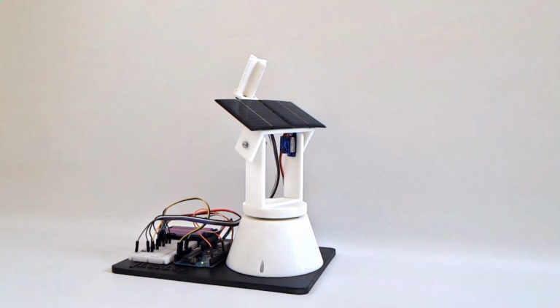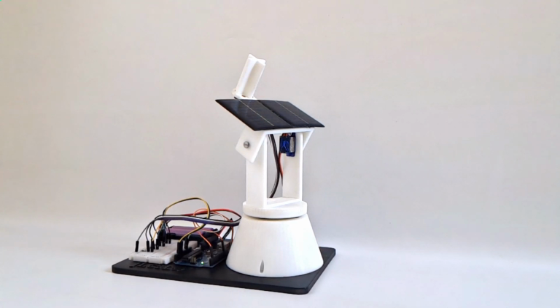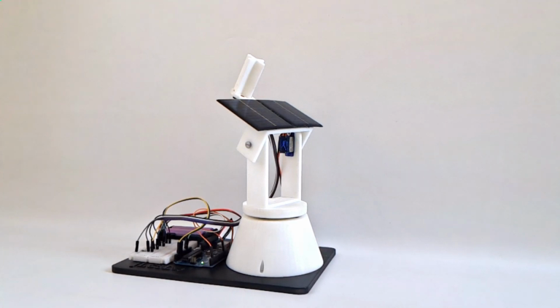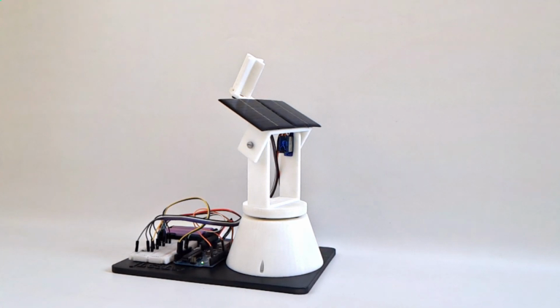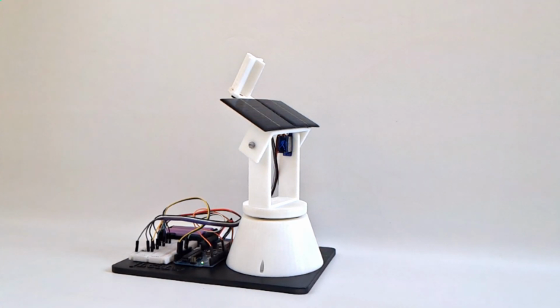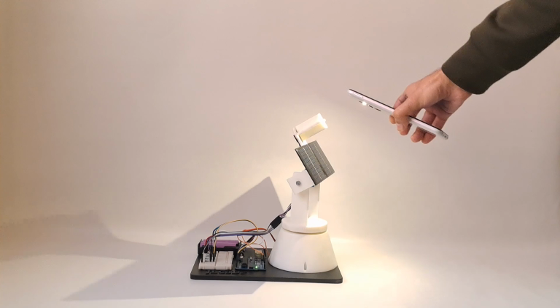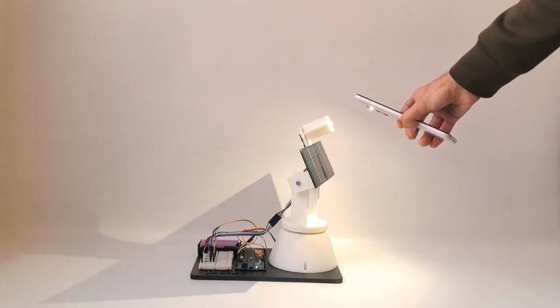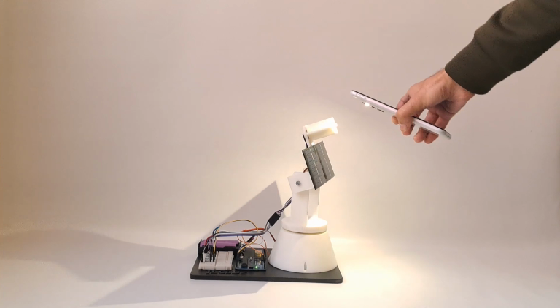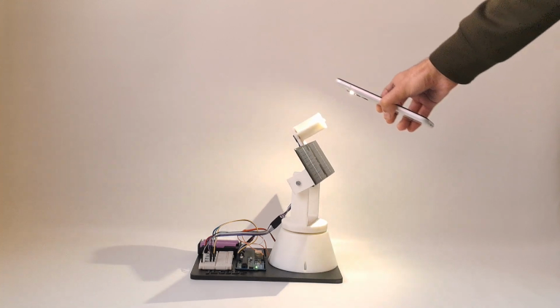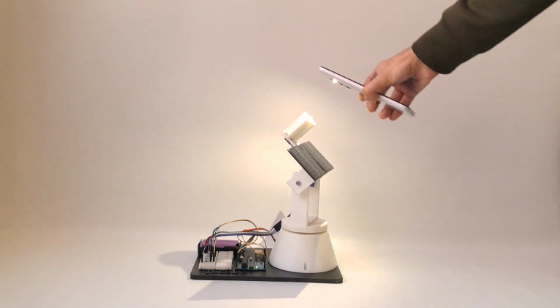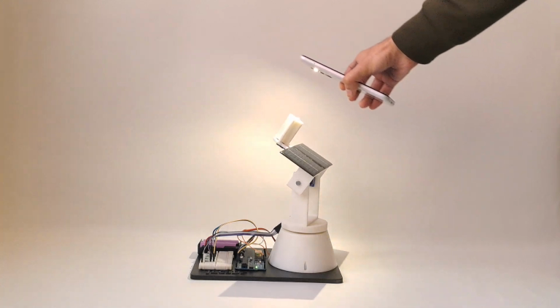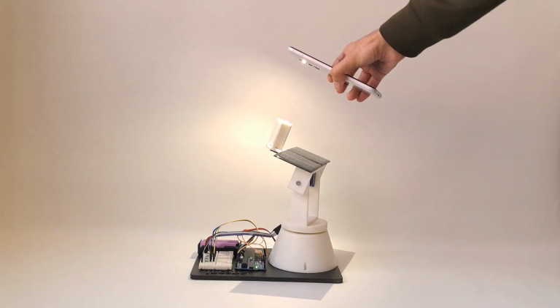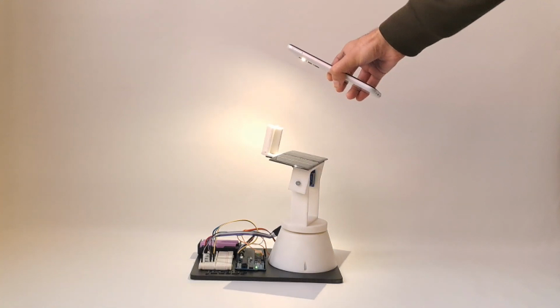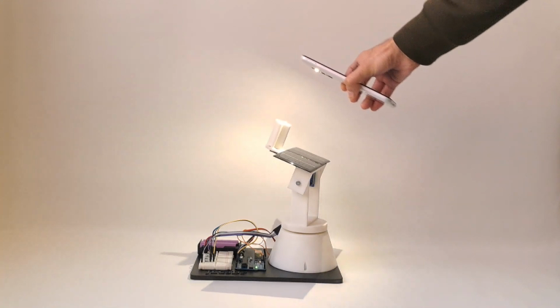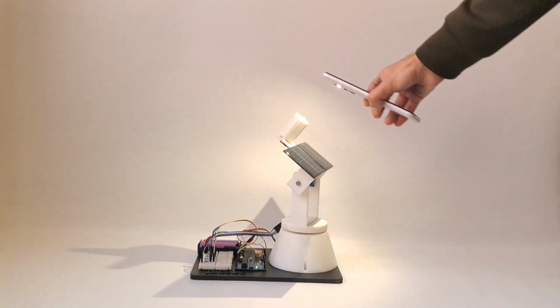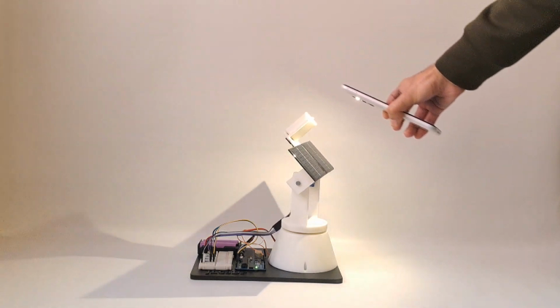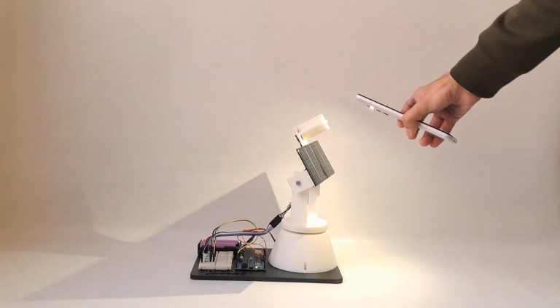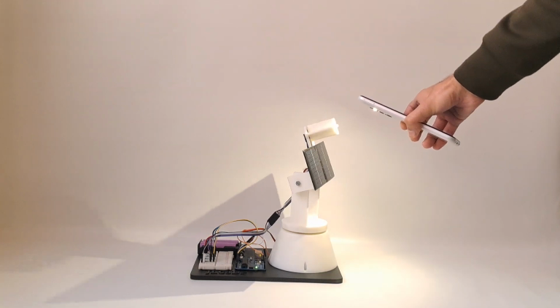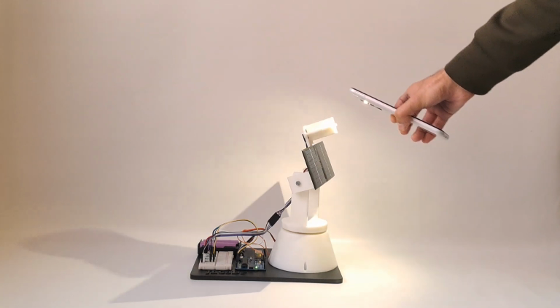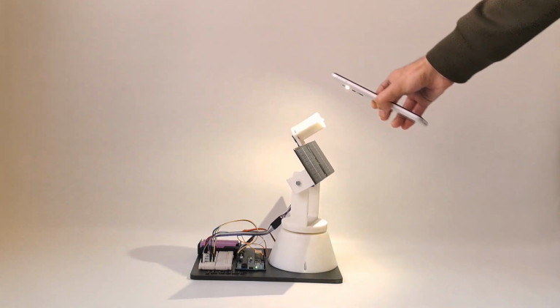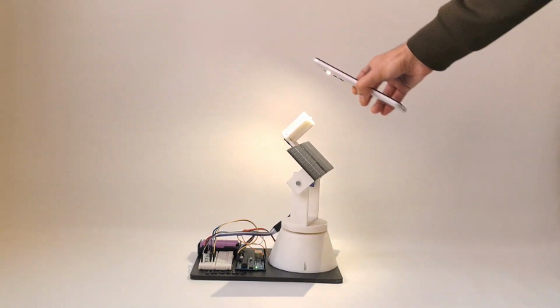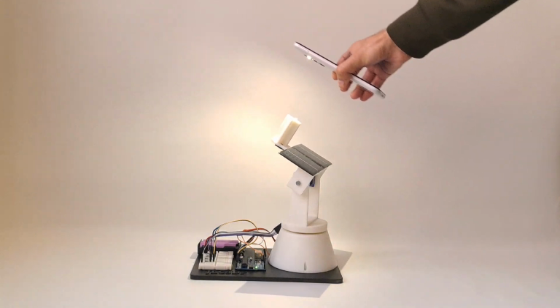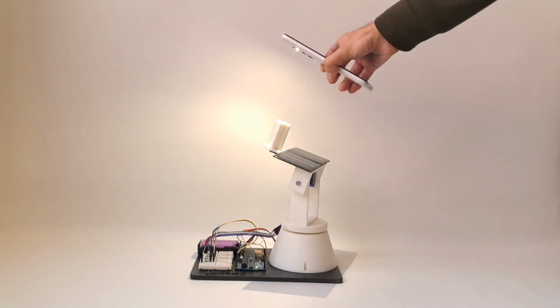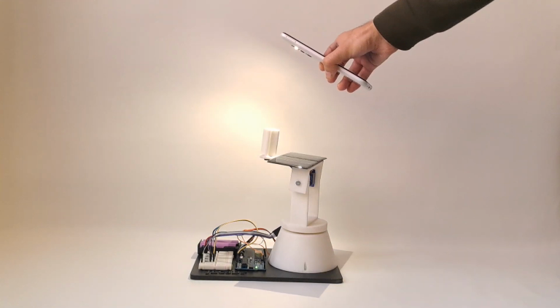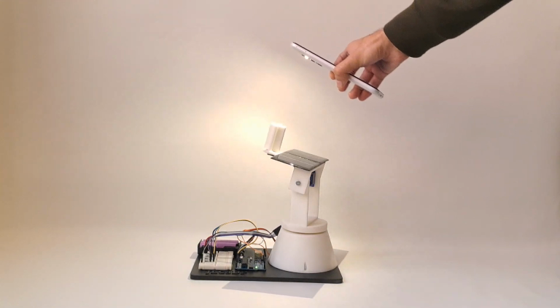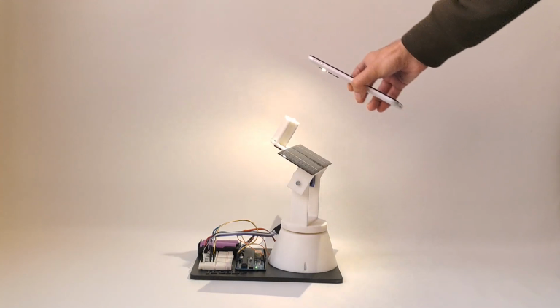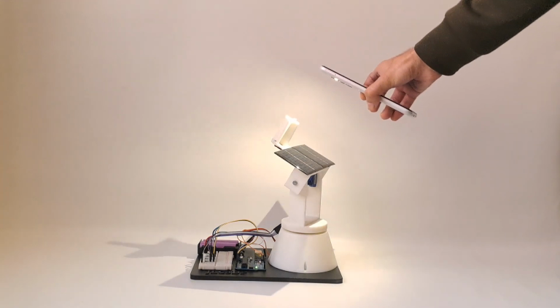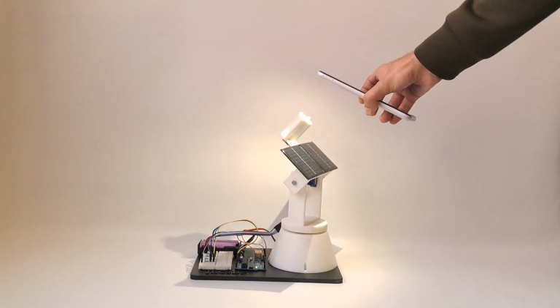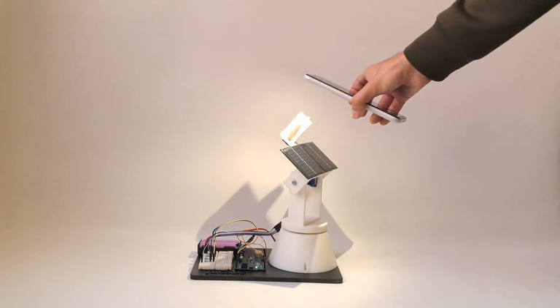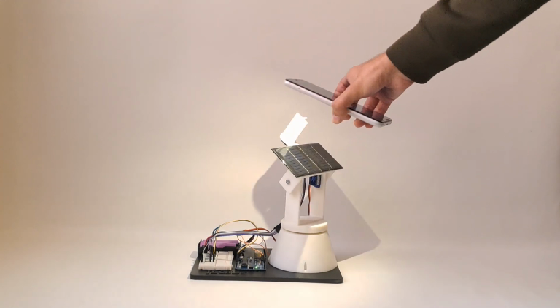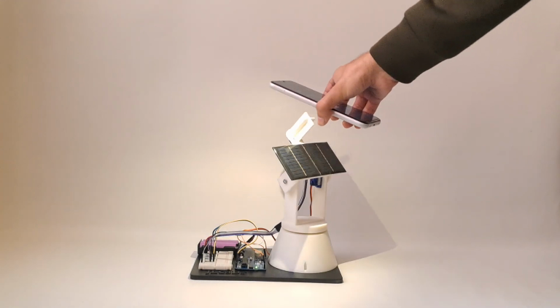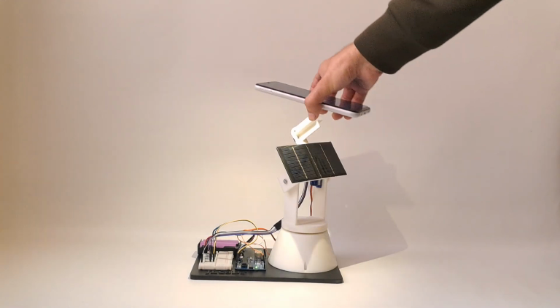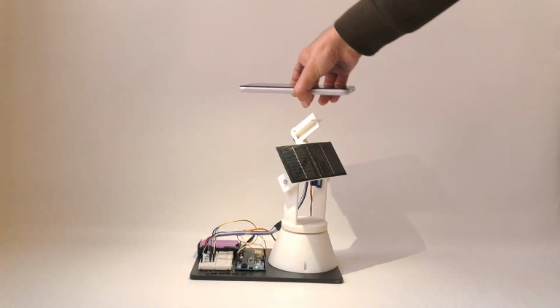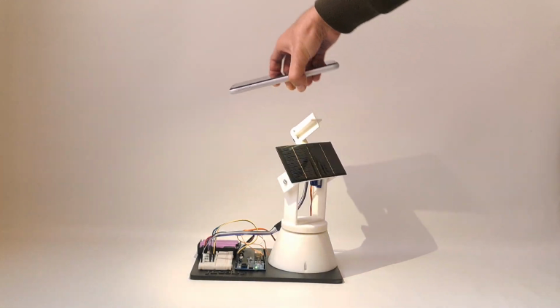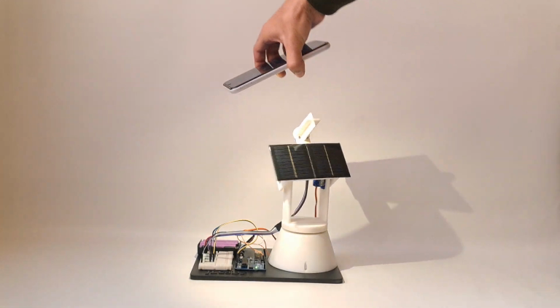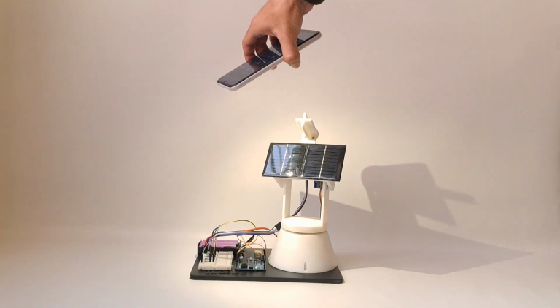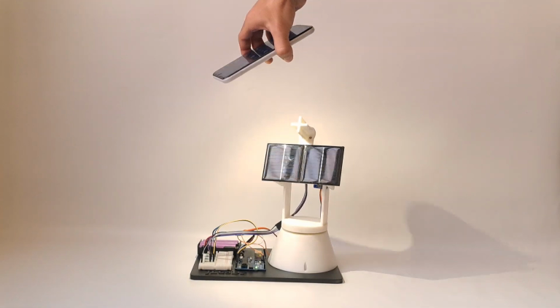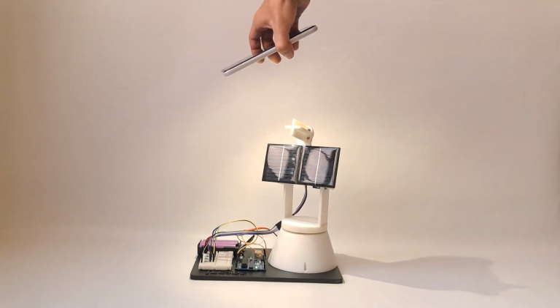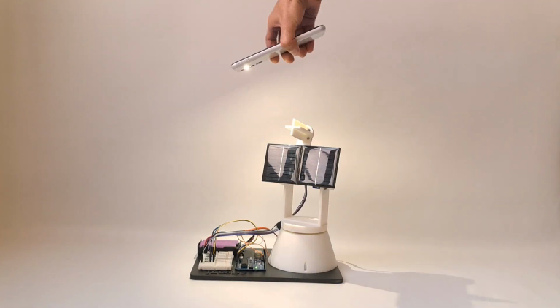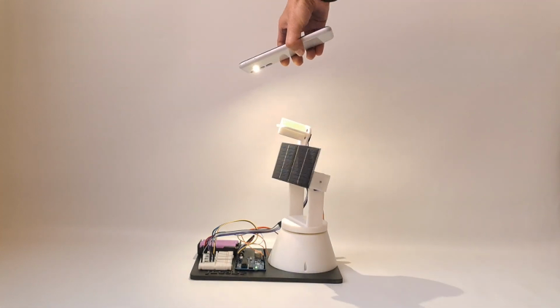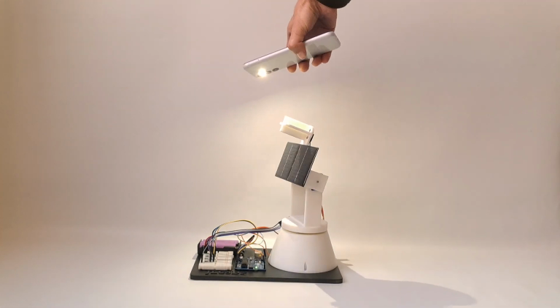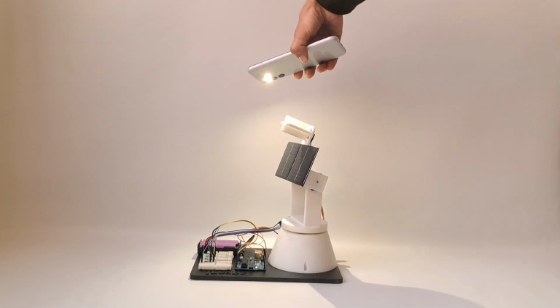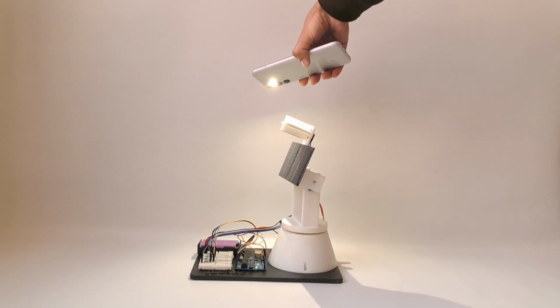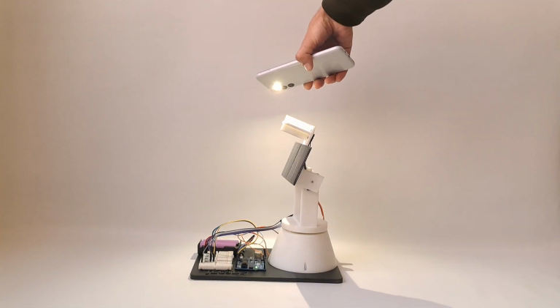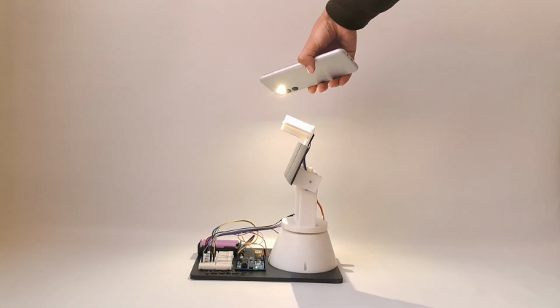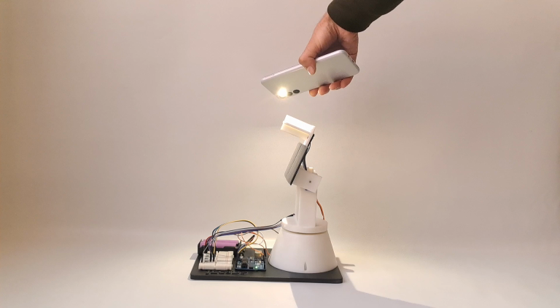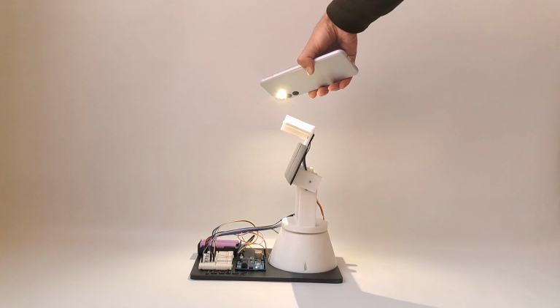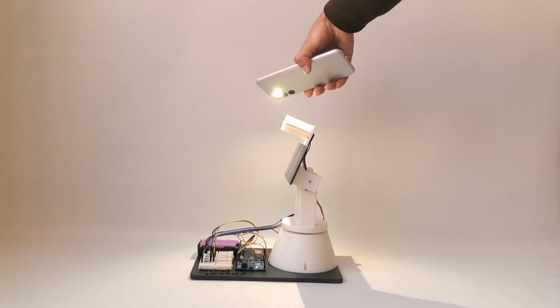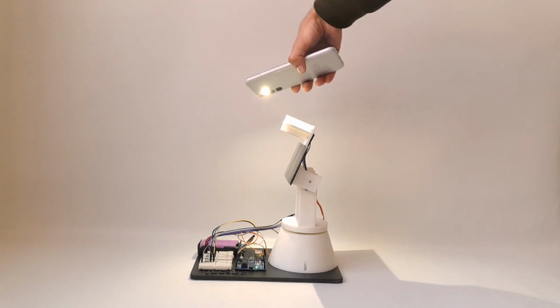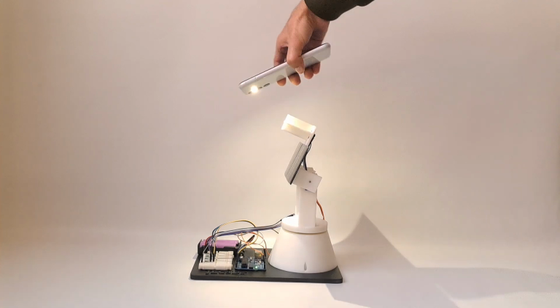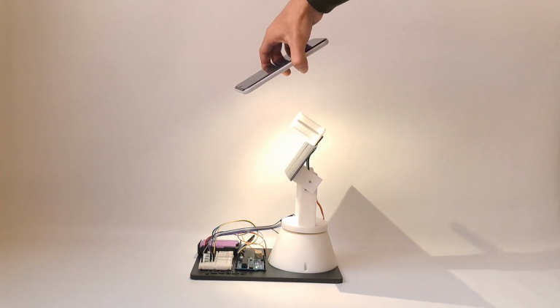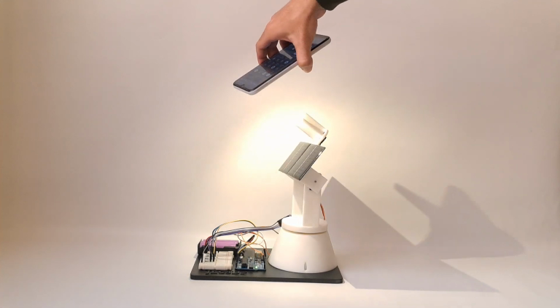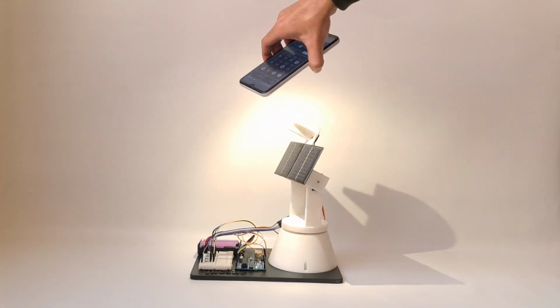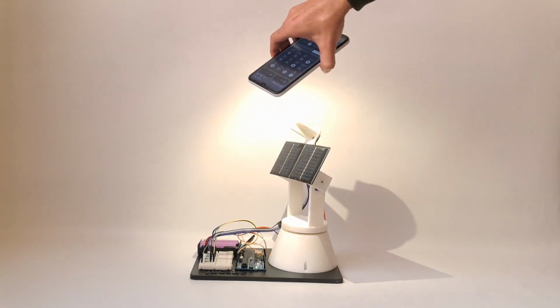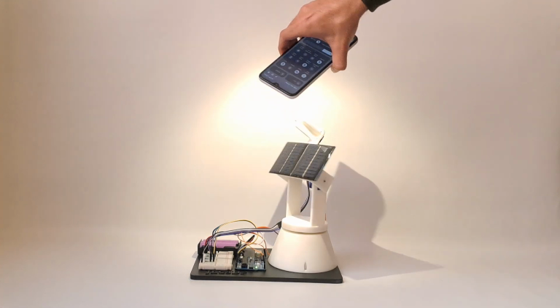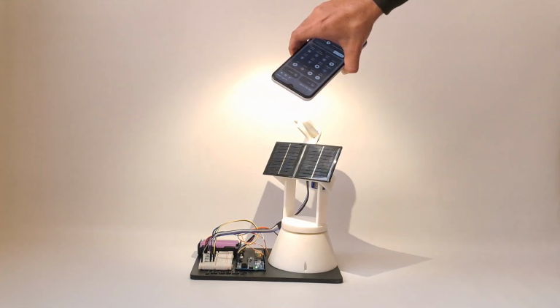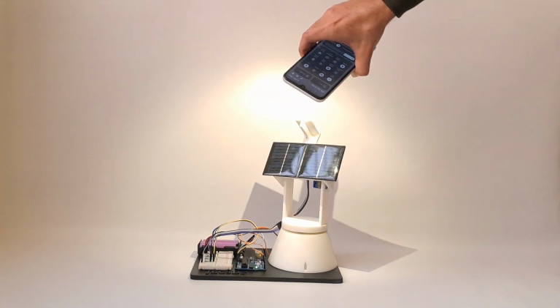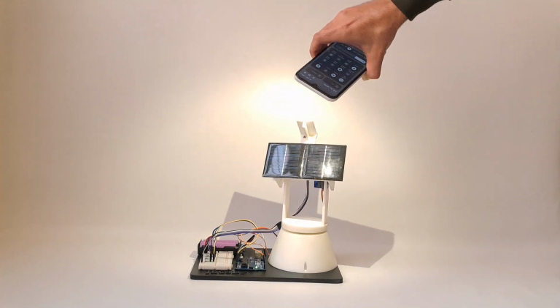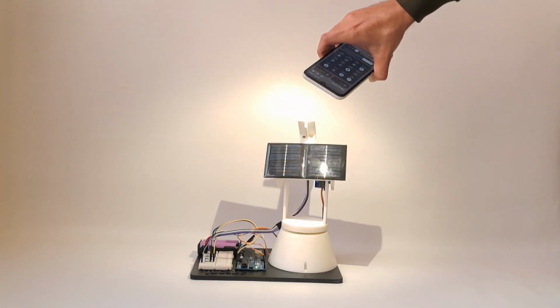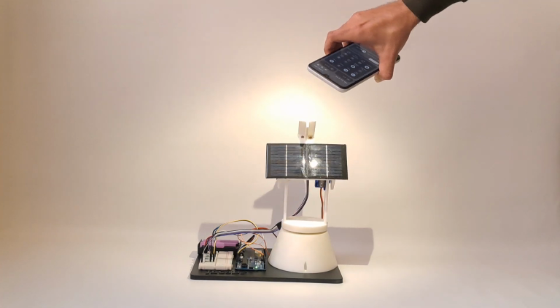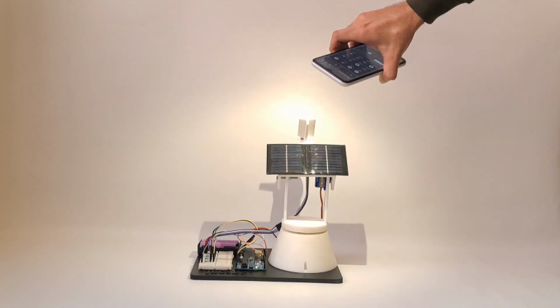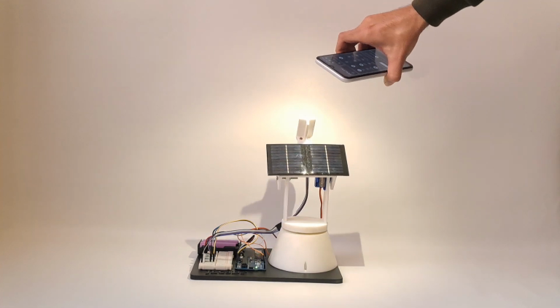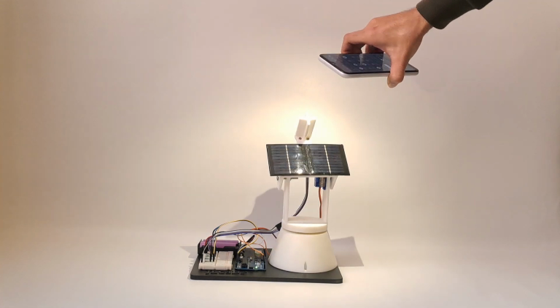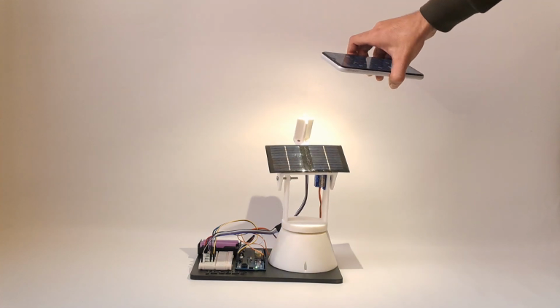Hi guys, in today's video we are making a solar tracking system using Arduino. So without further delay, let's get started.